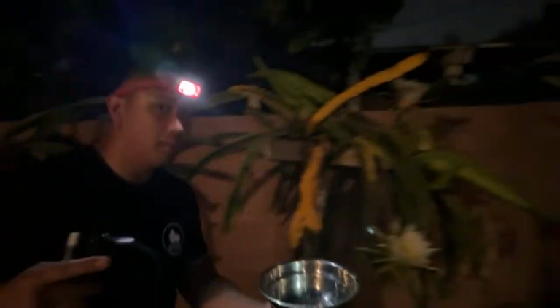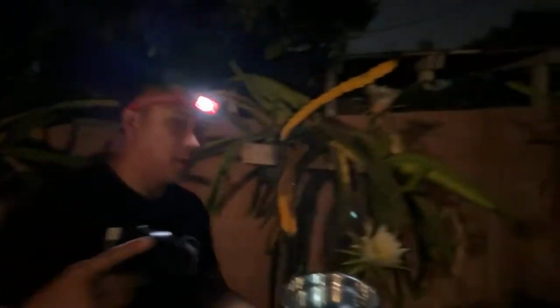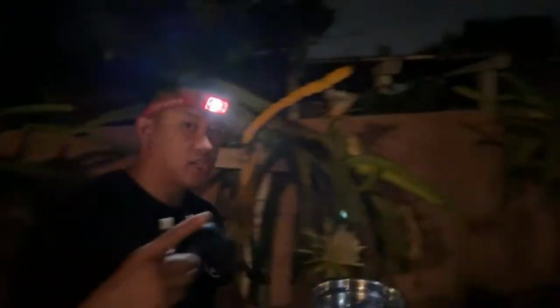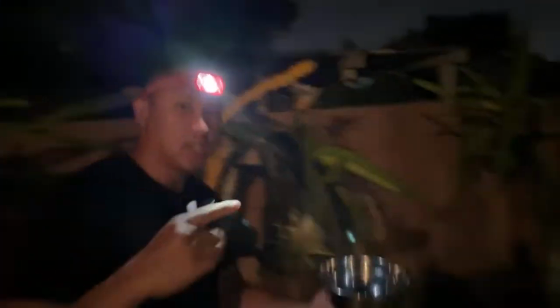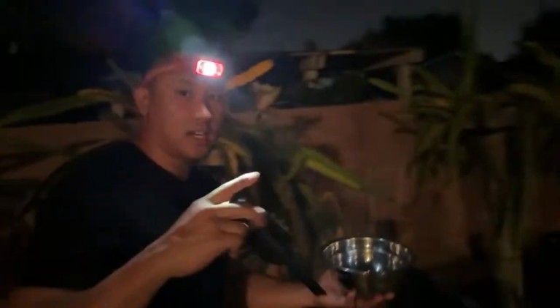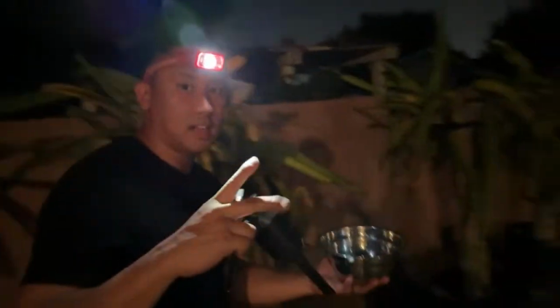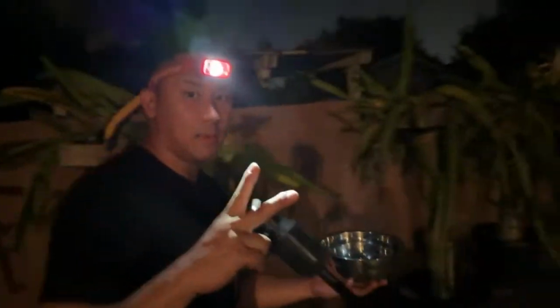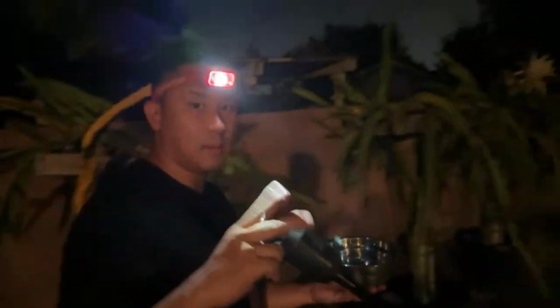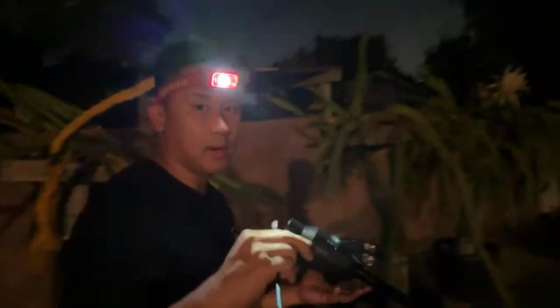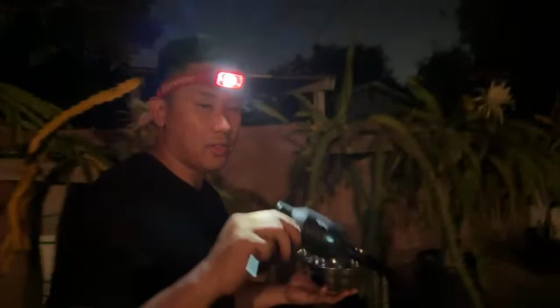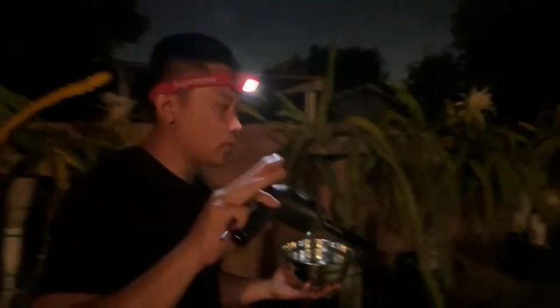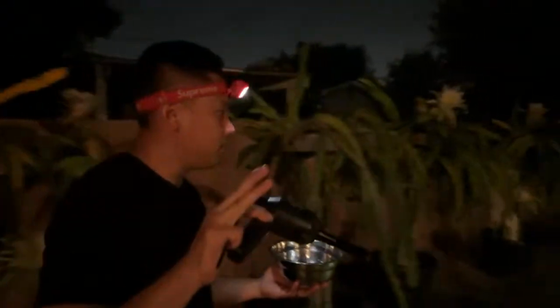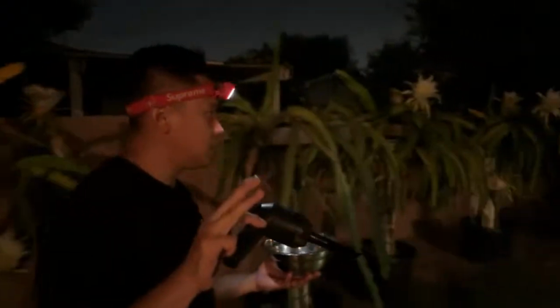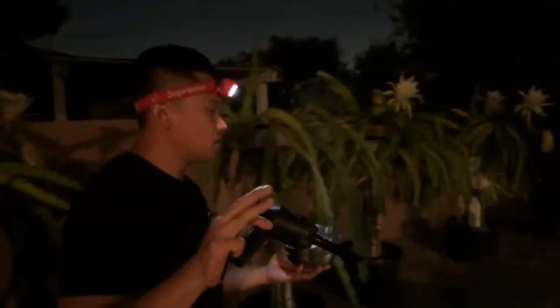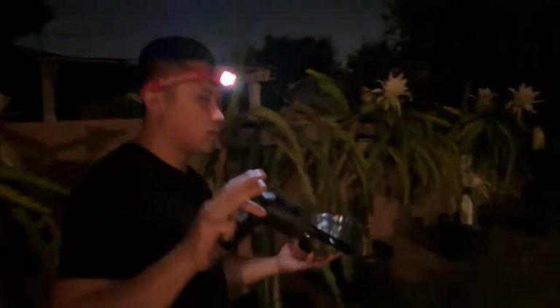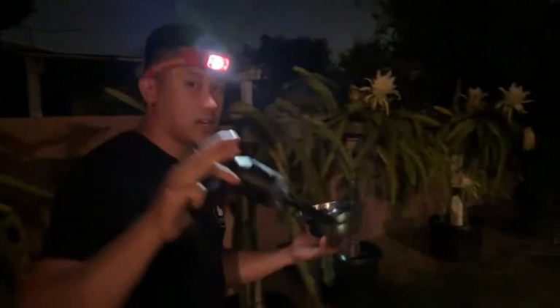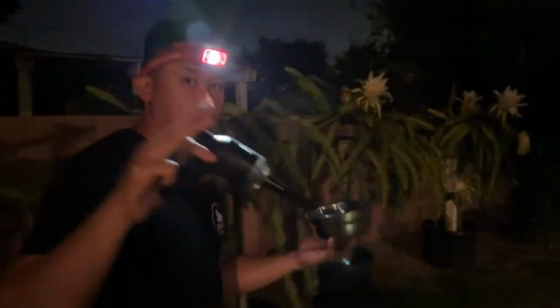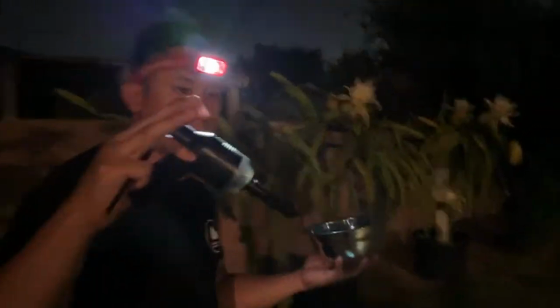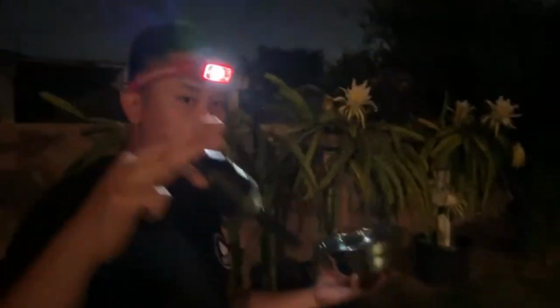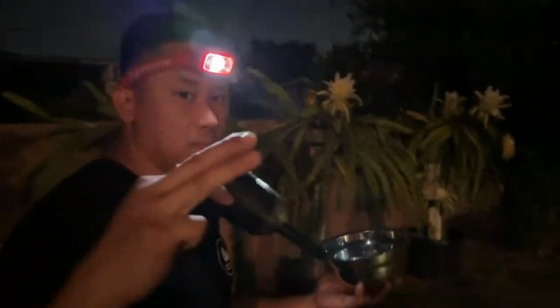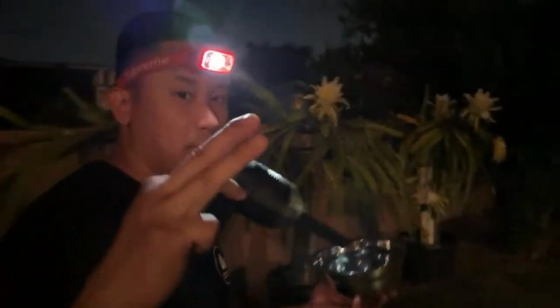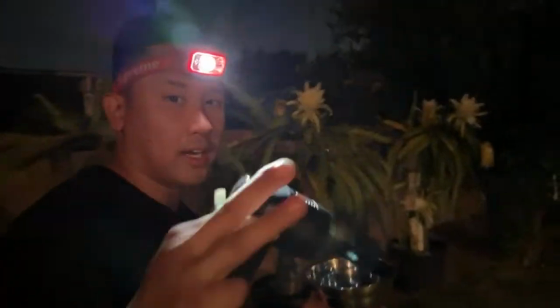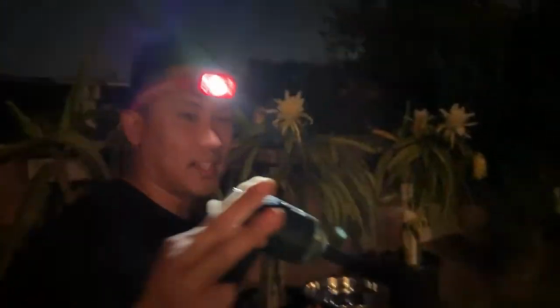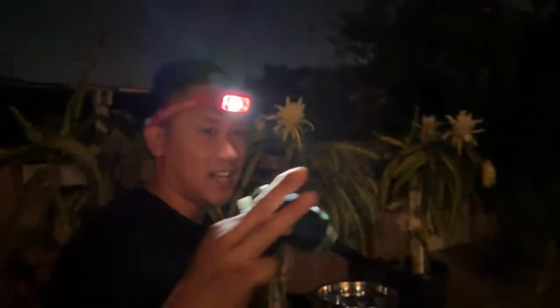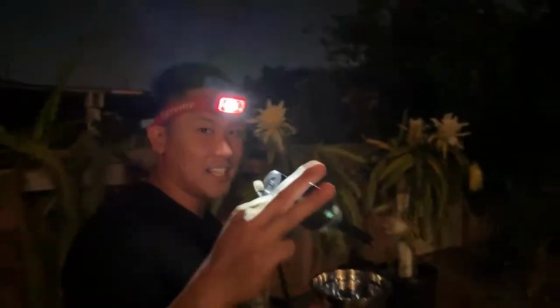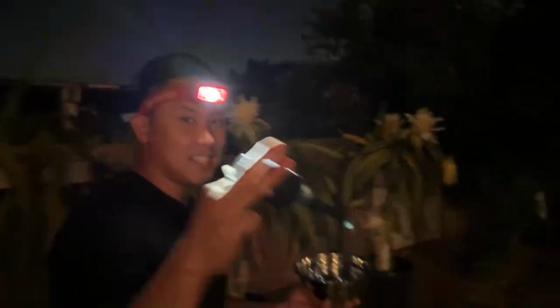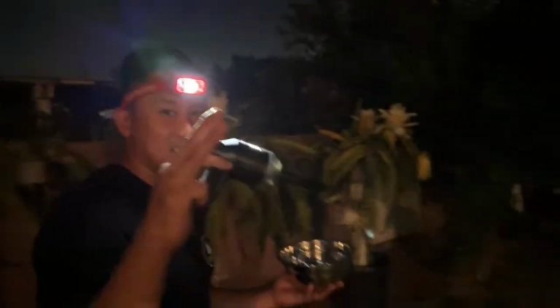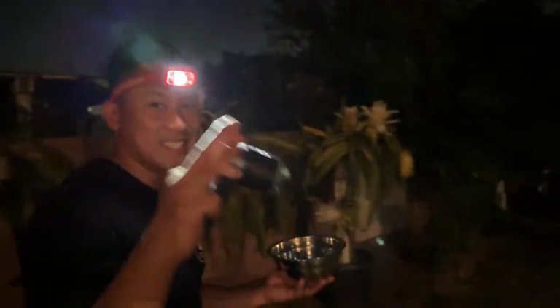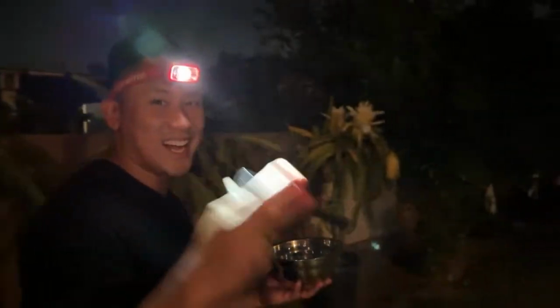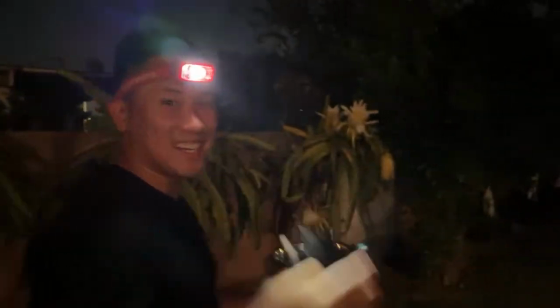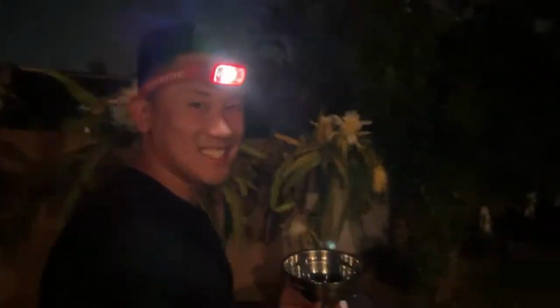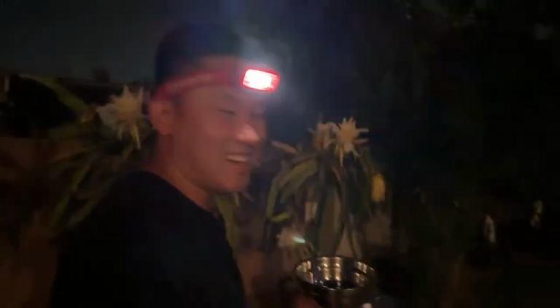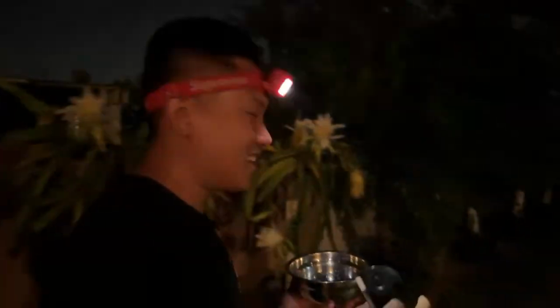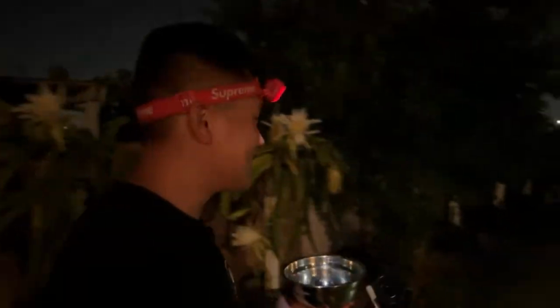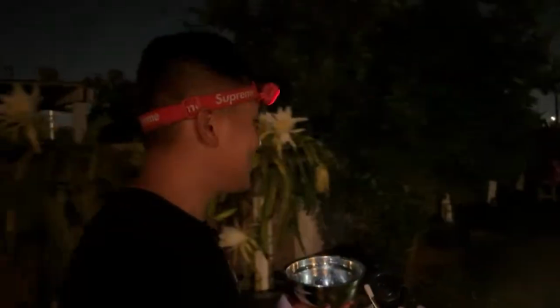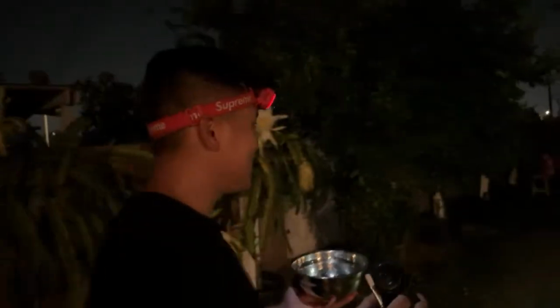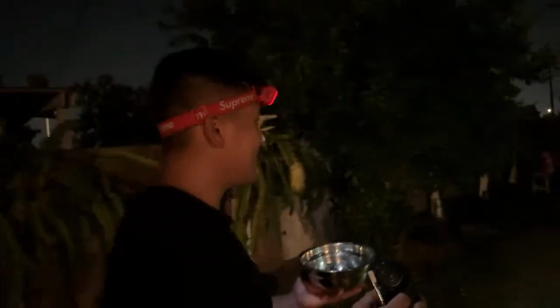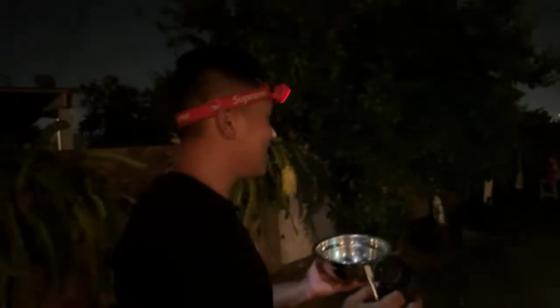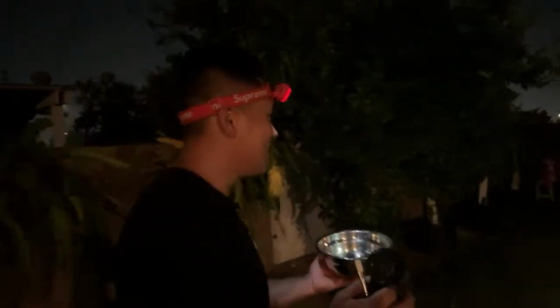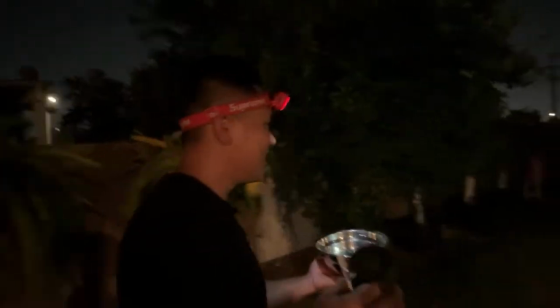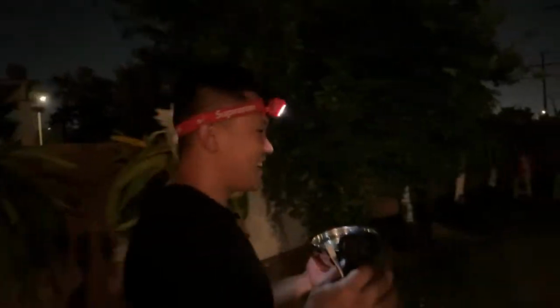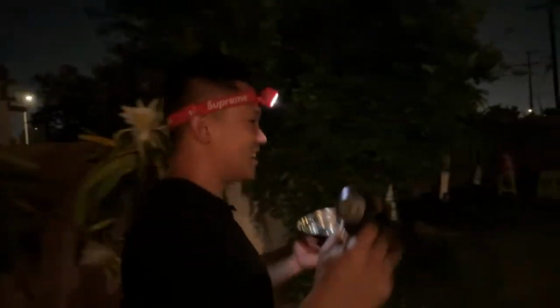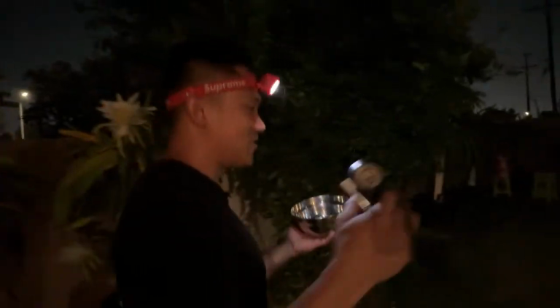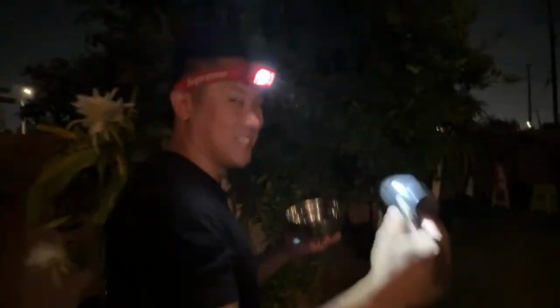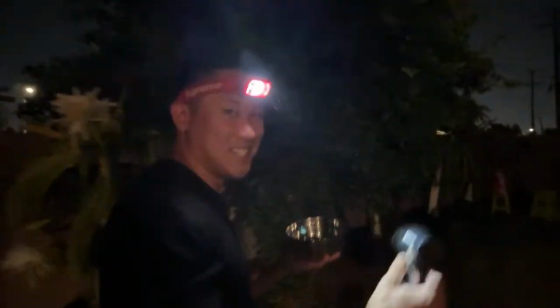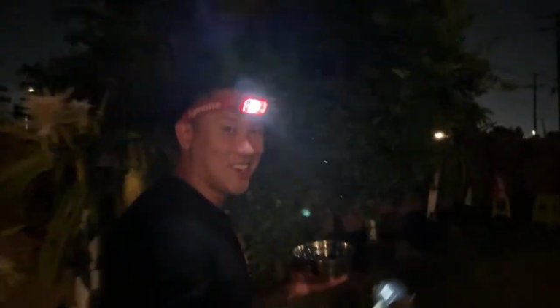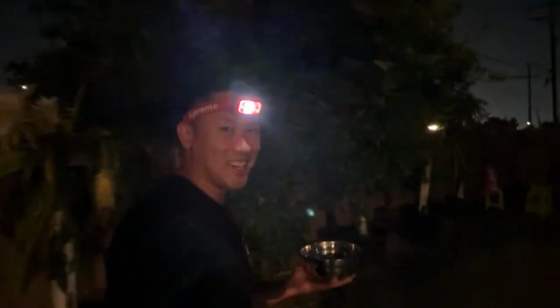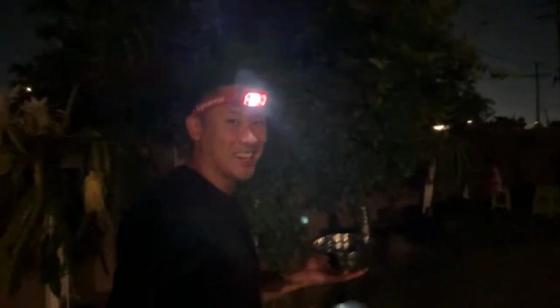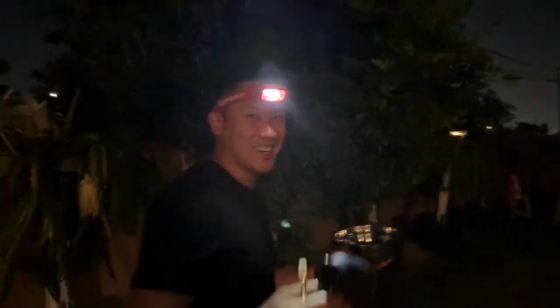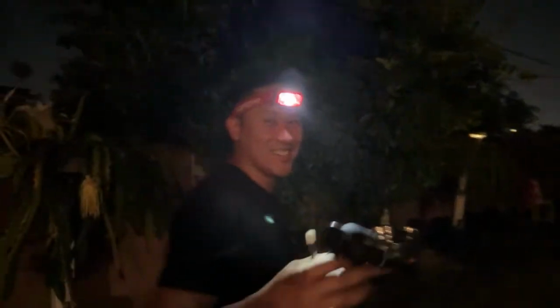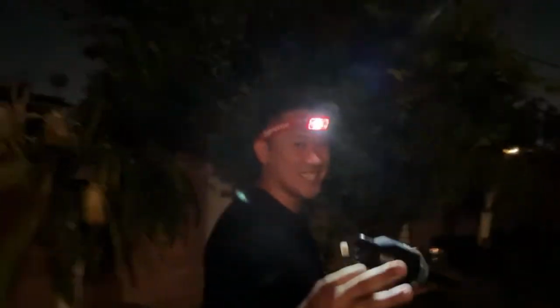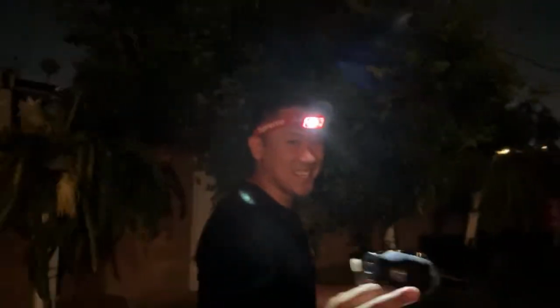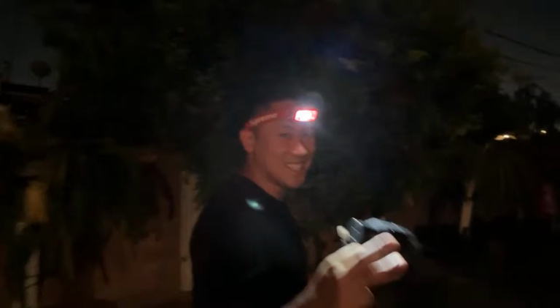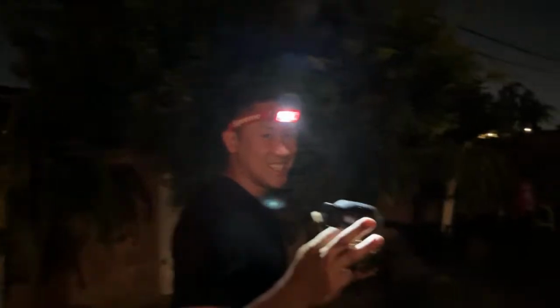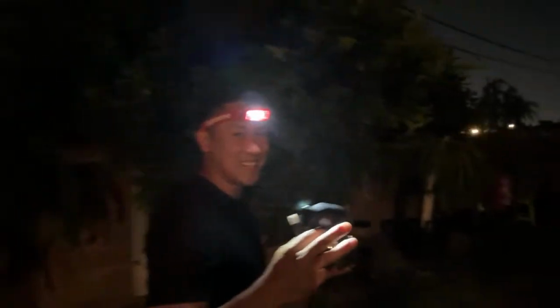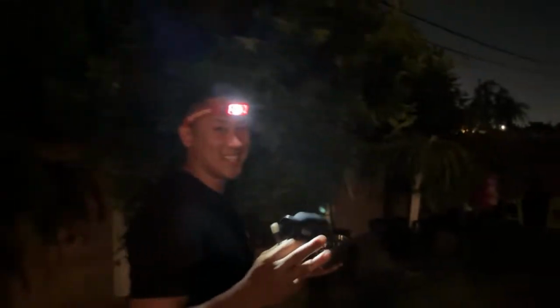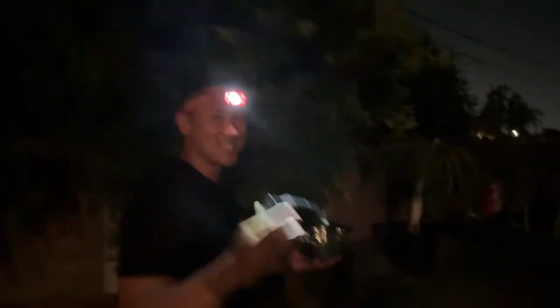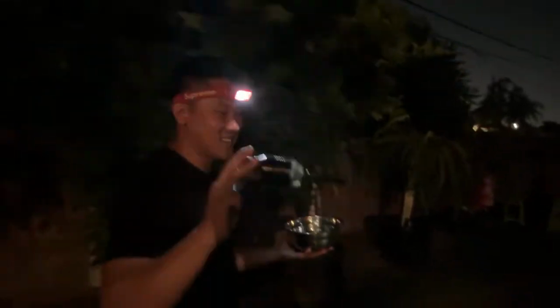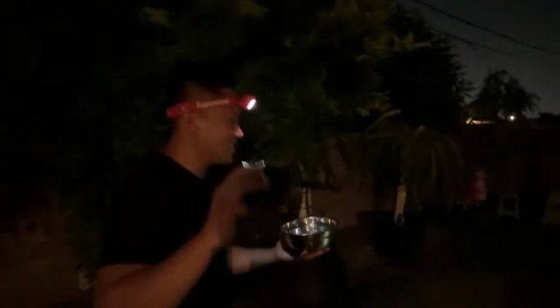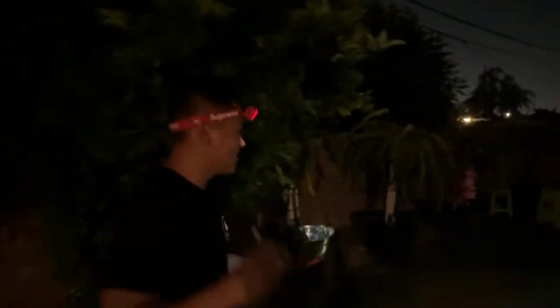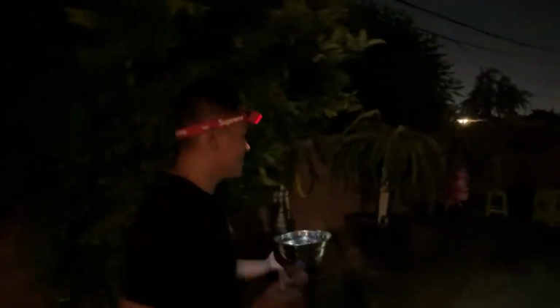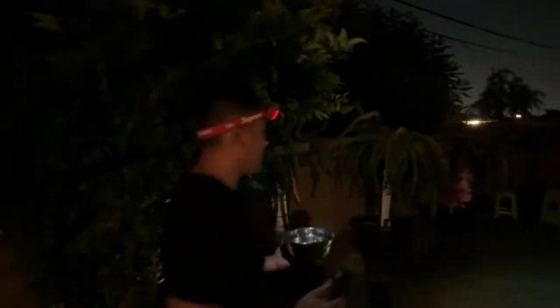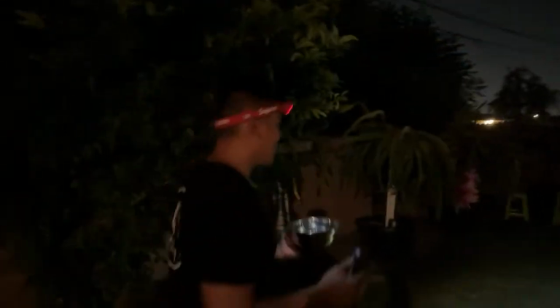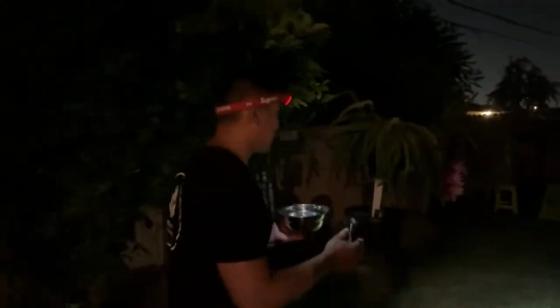We're going to take a quick intermission — the light just died on us and it's really dark out here. Give us about three minutes to plug in the light.